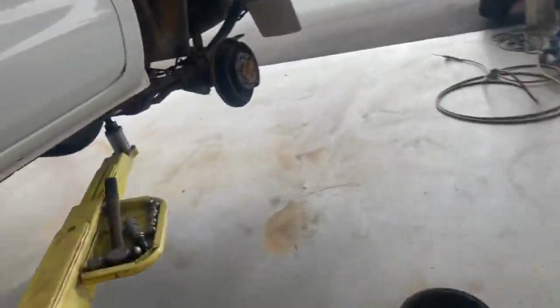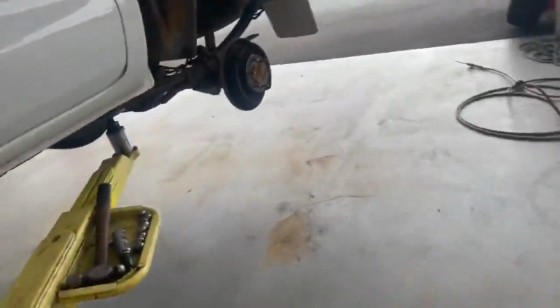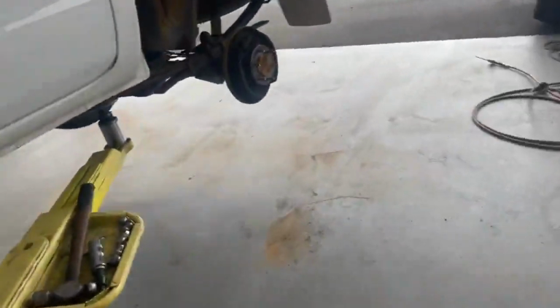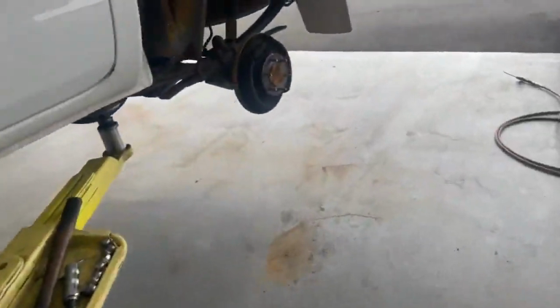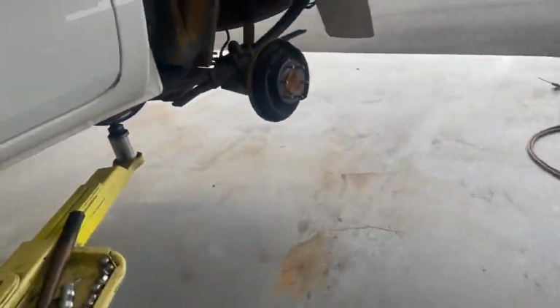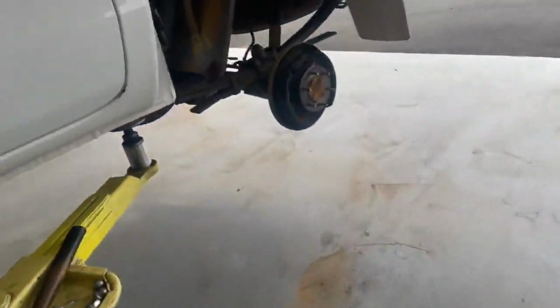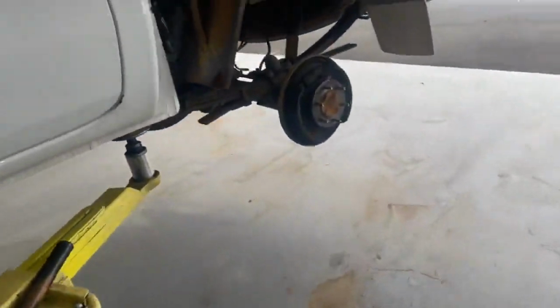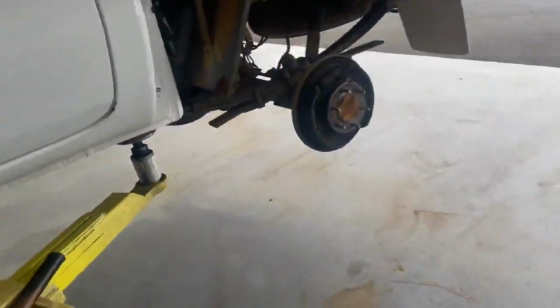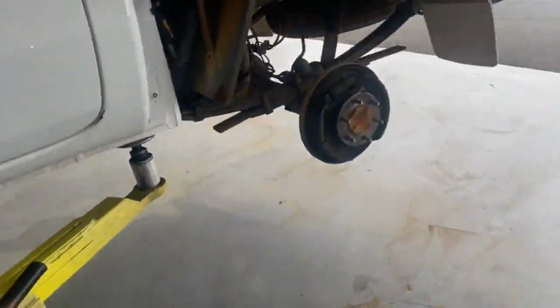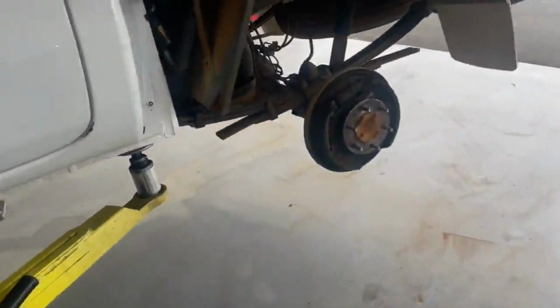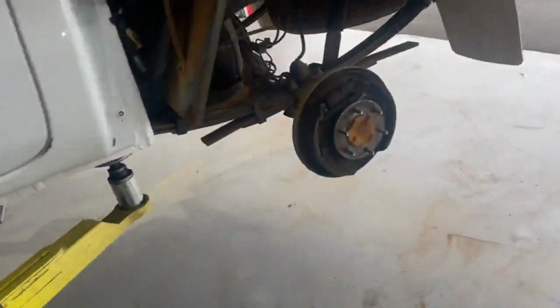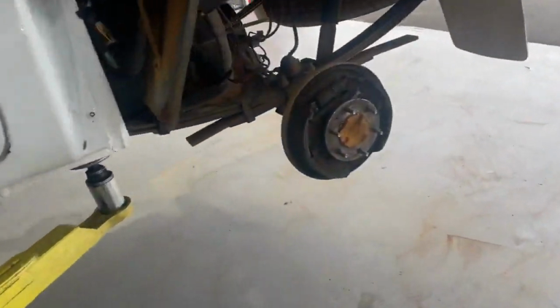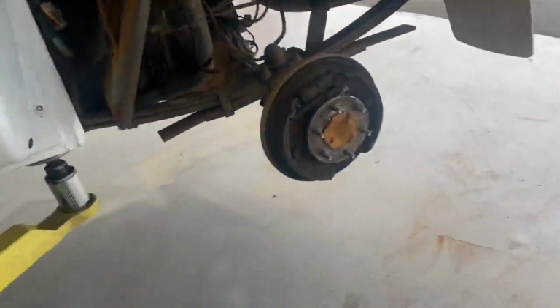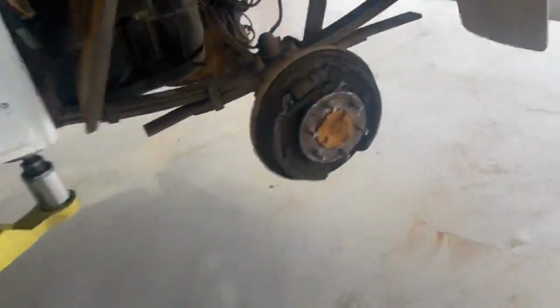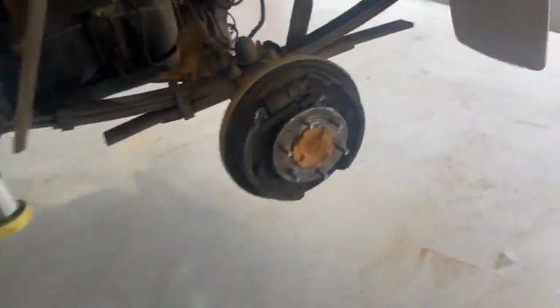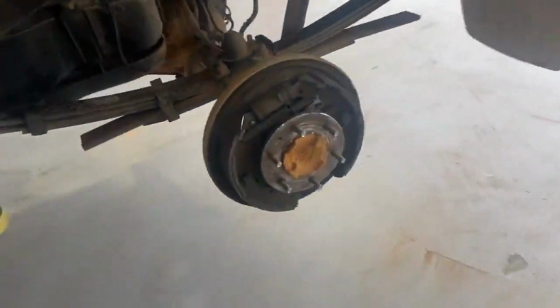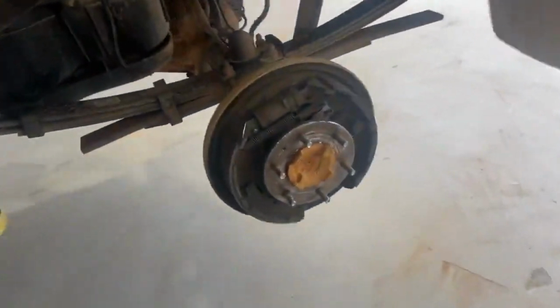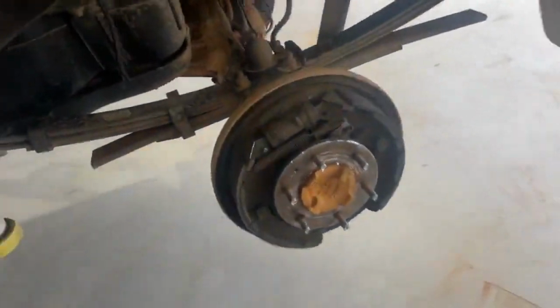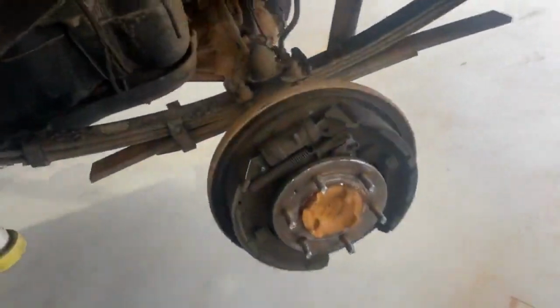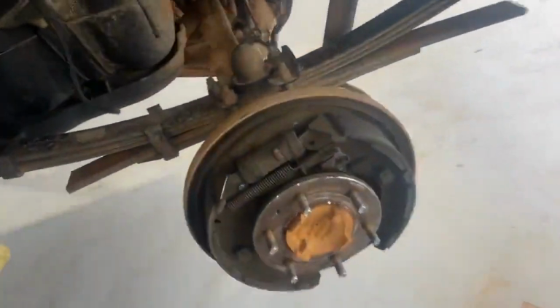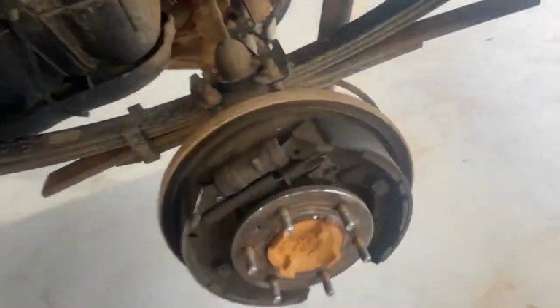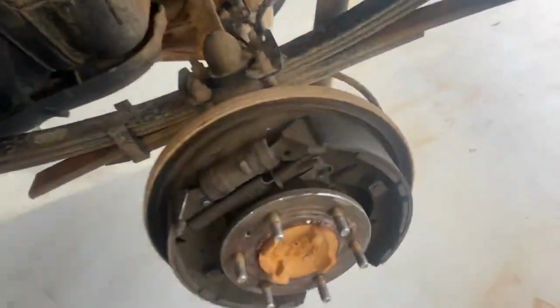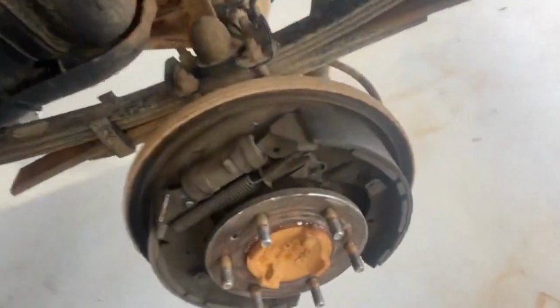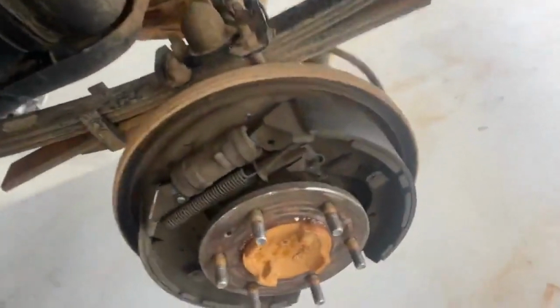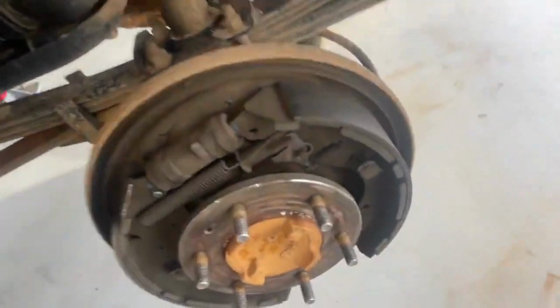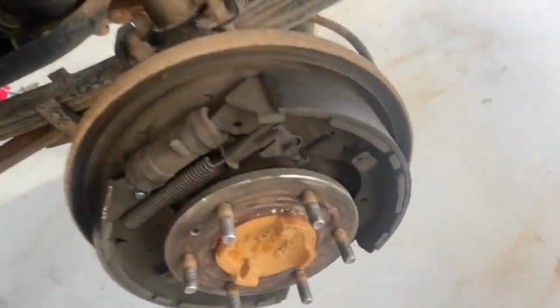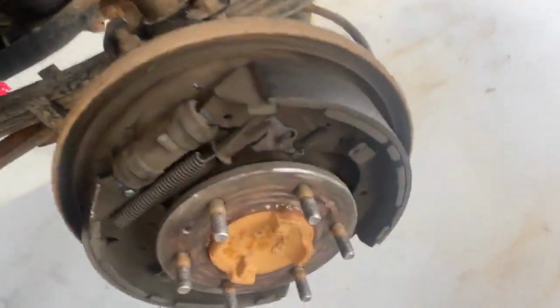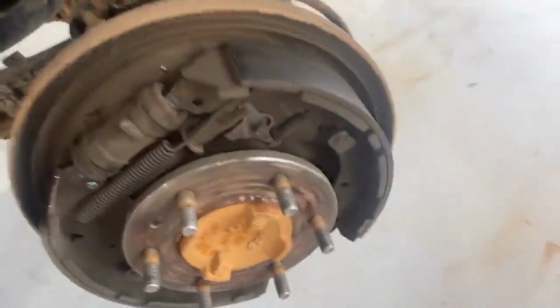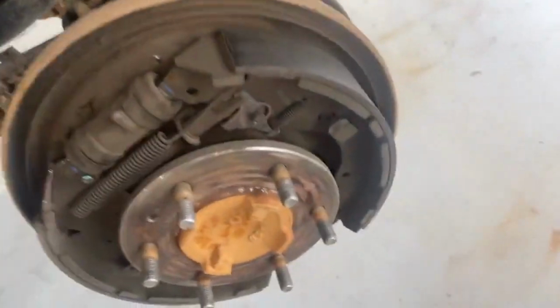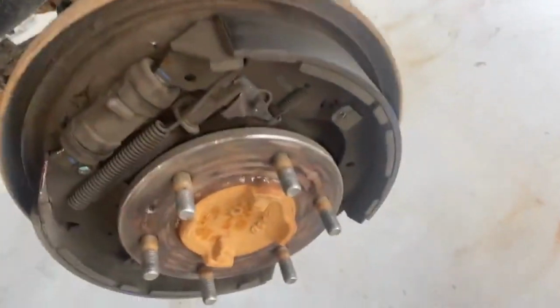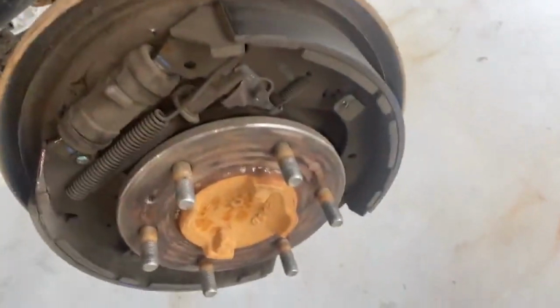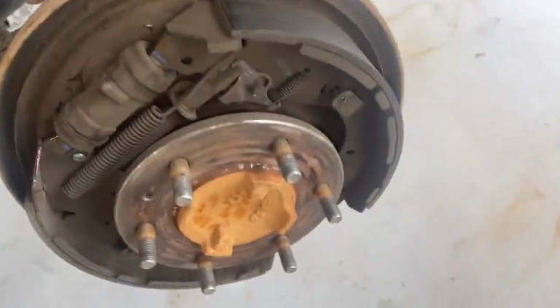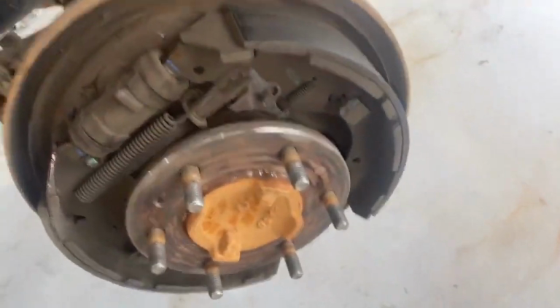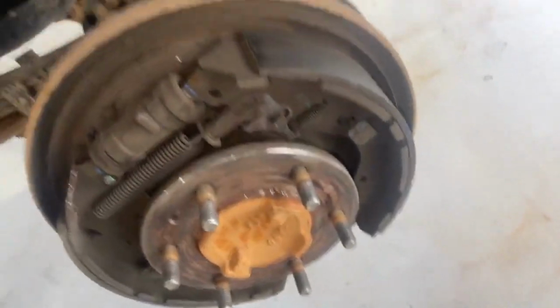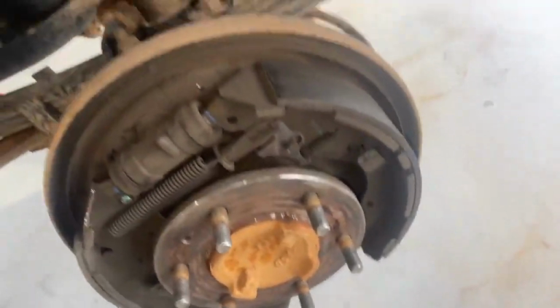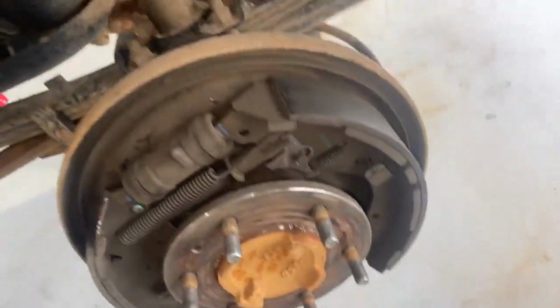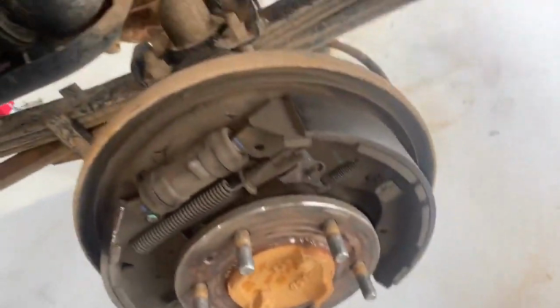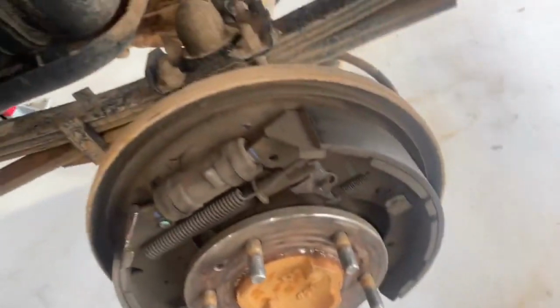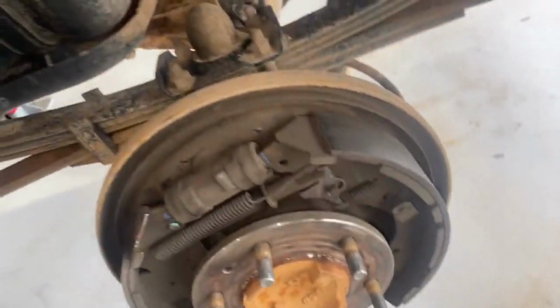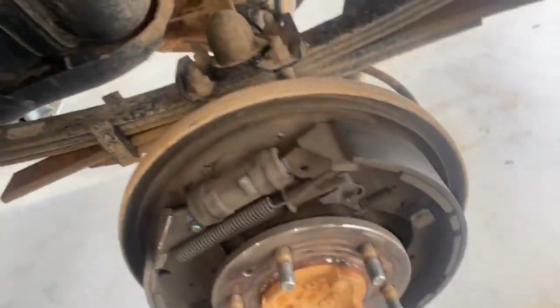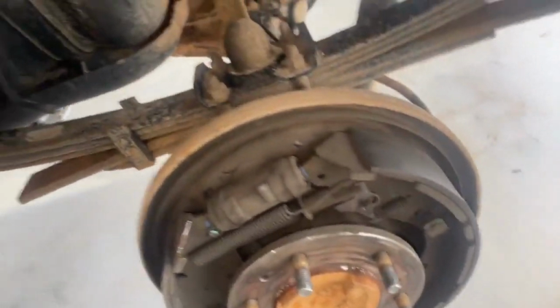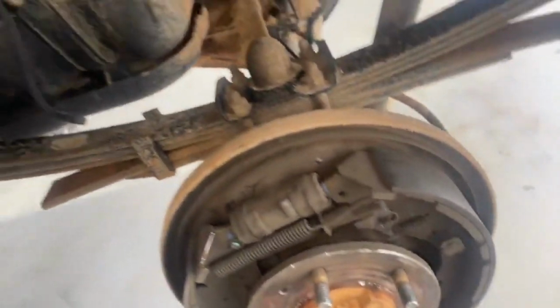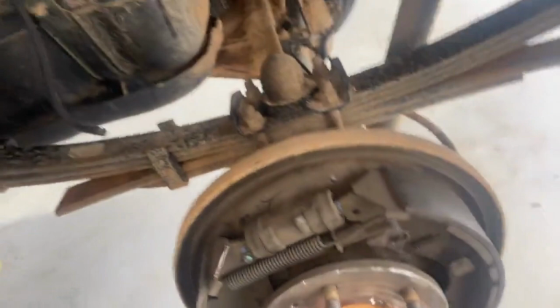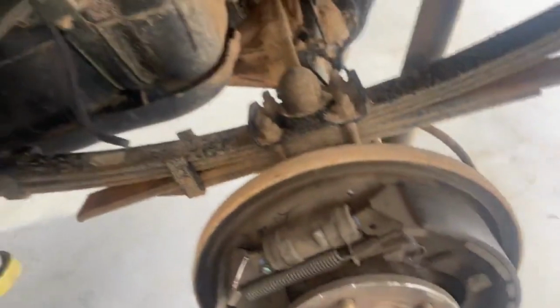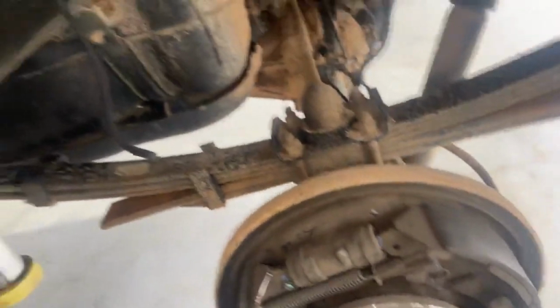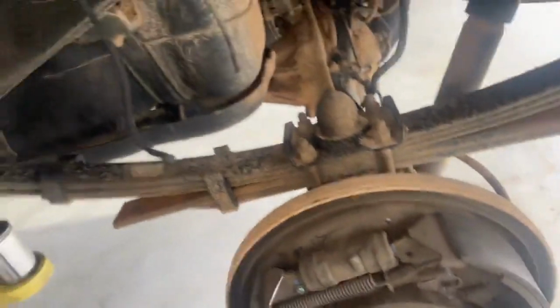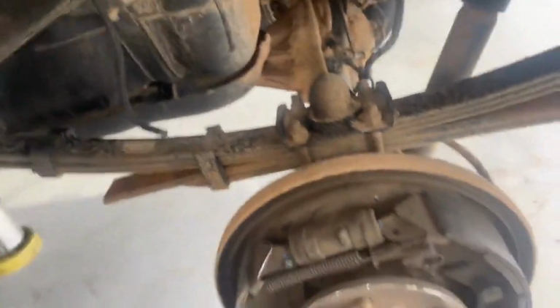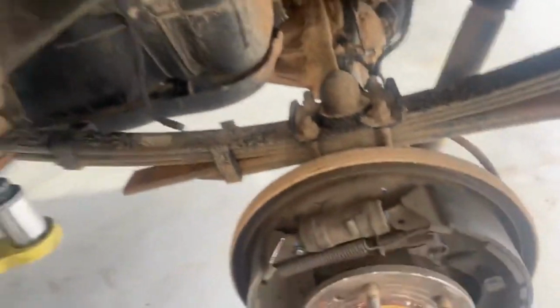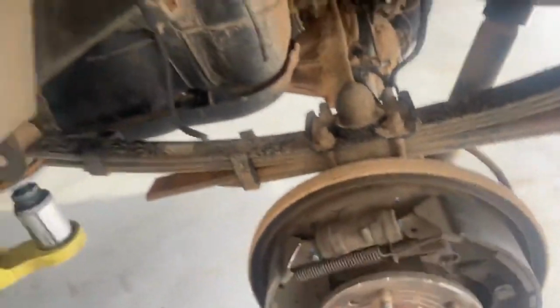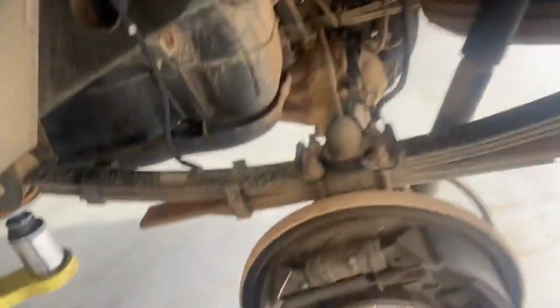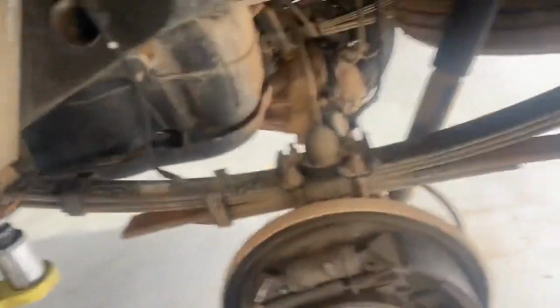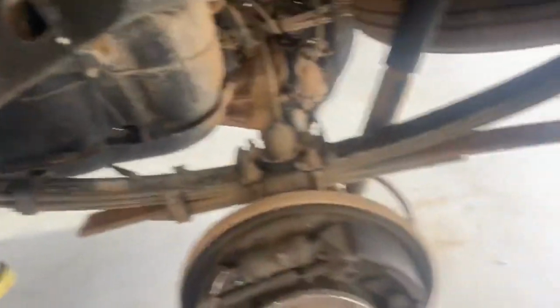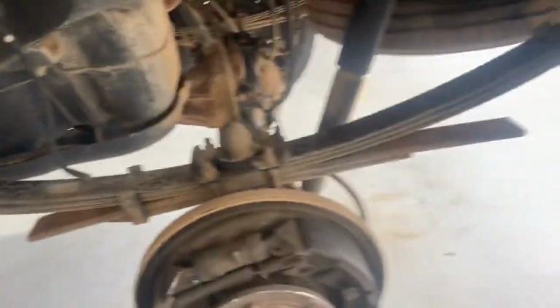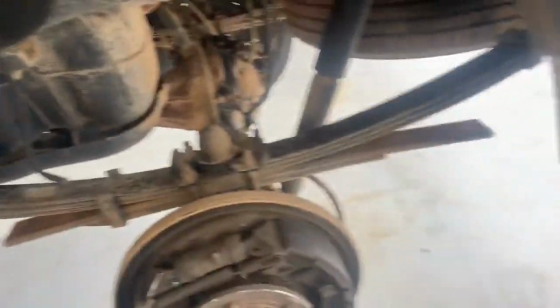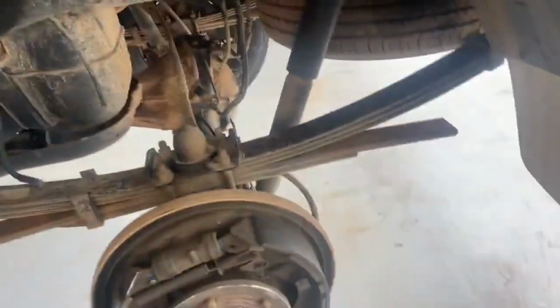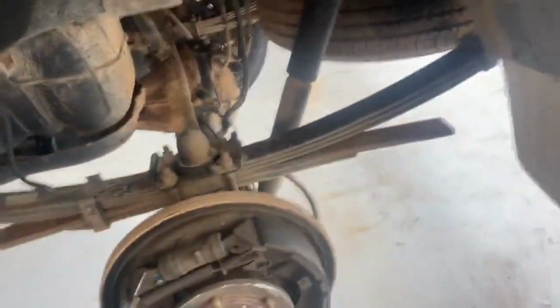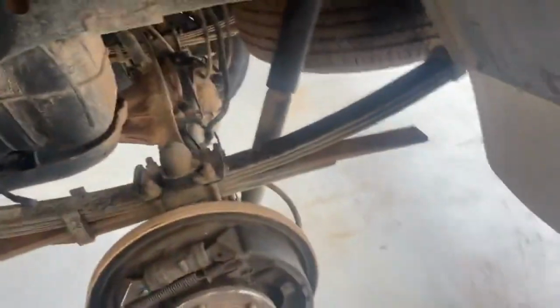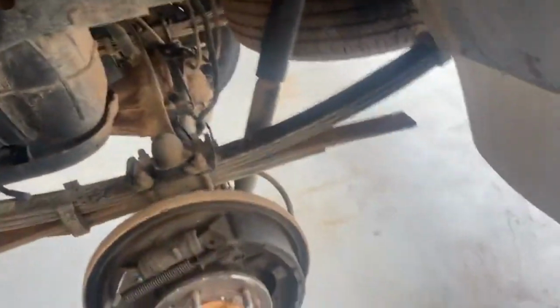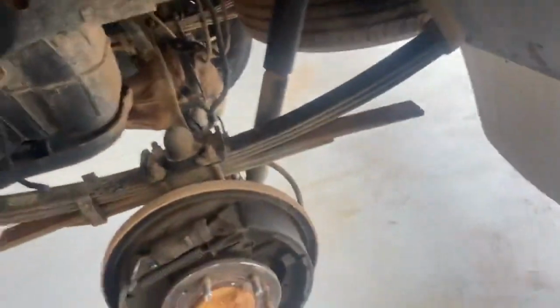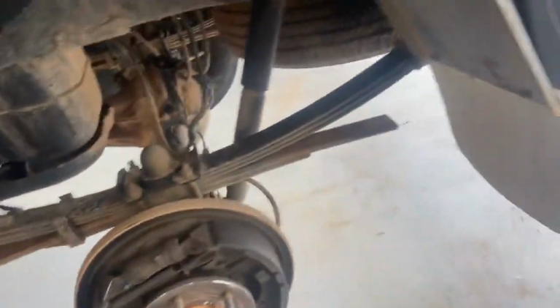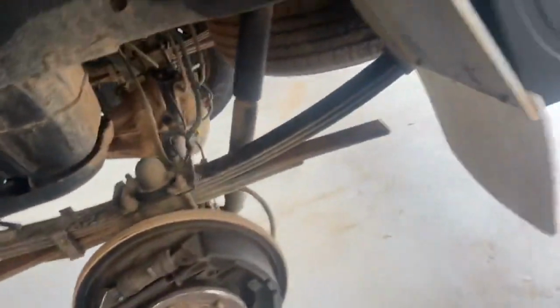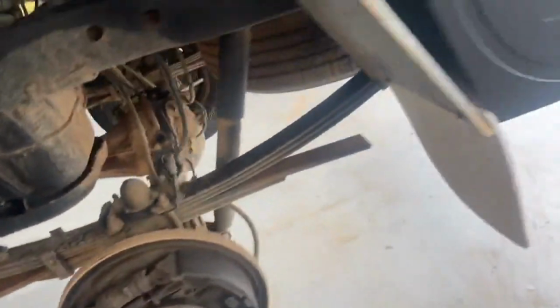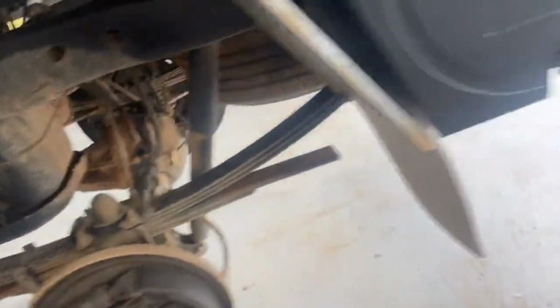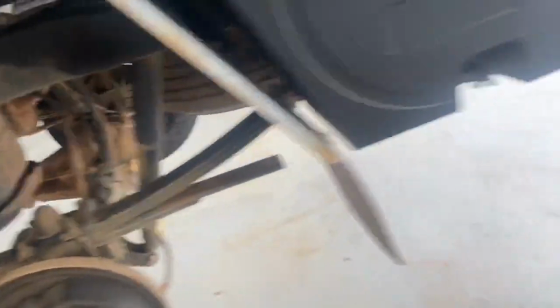Coming across to the rear. Rear brake shoes are in good condition, along with the suspension components — all good.